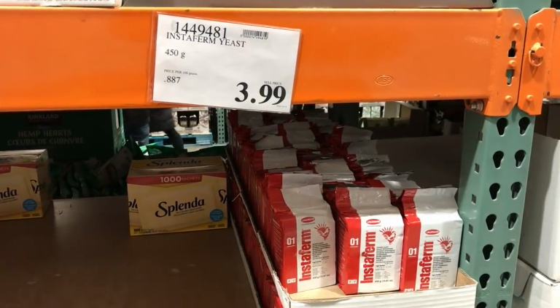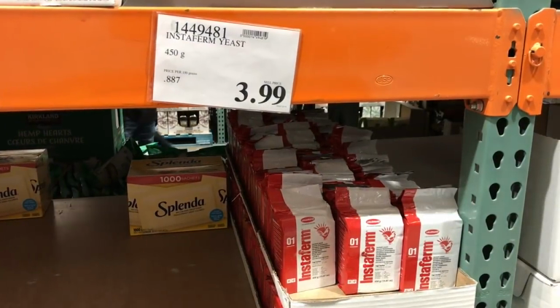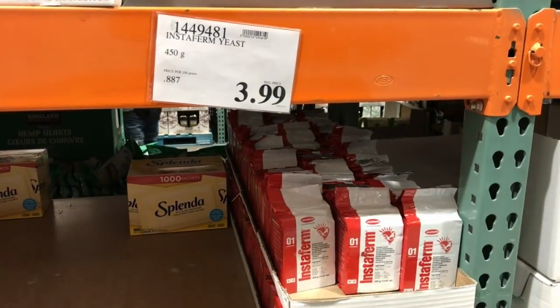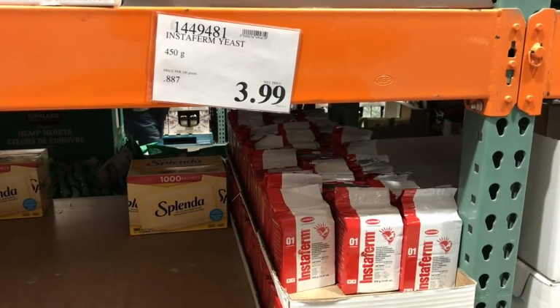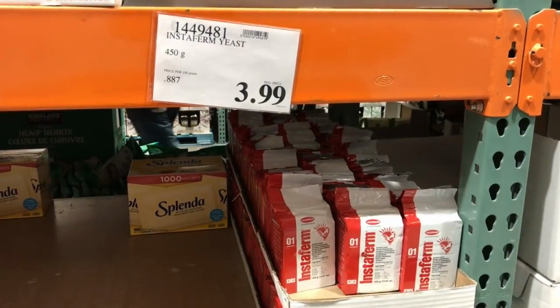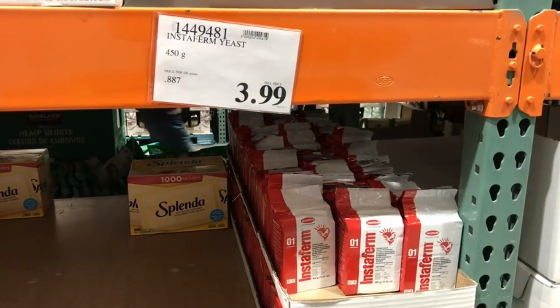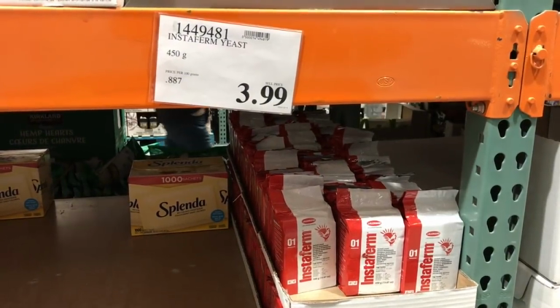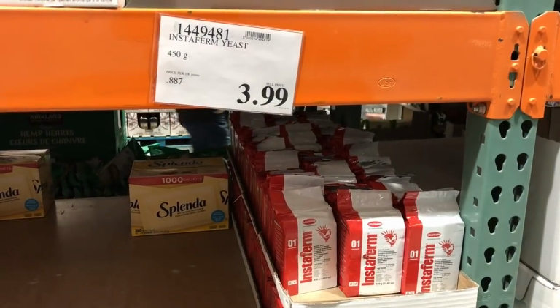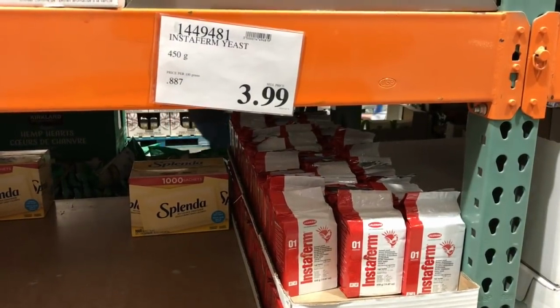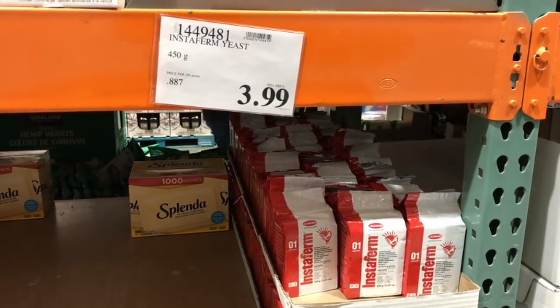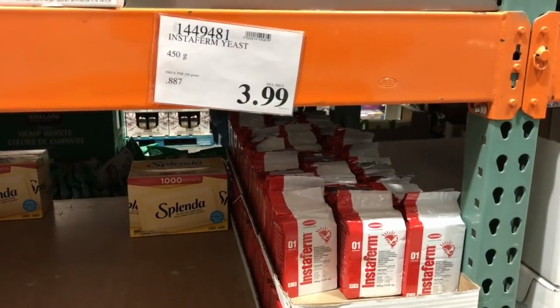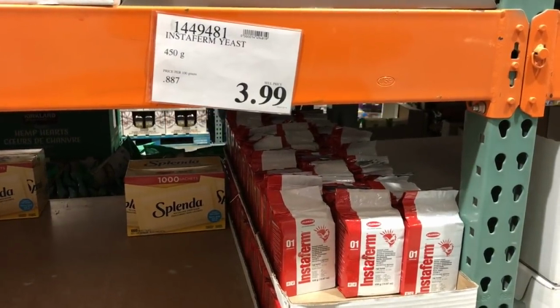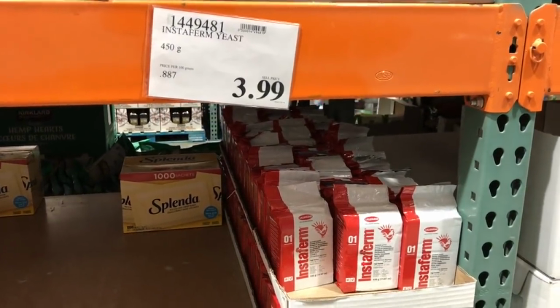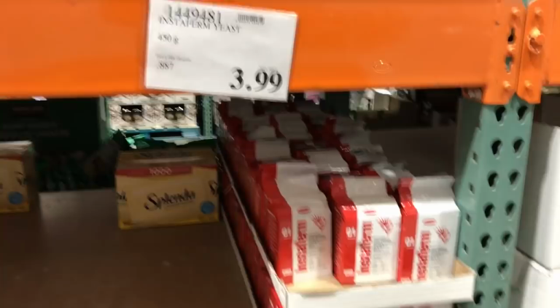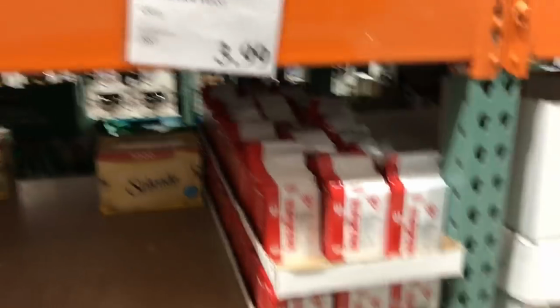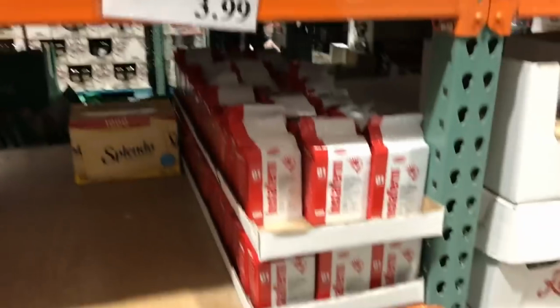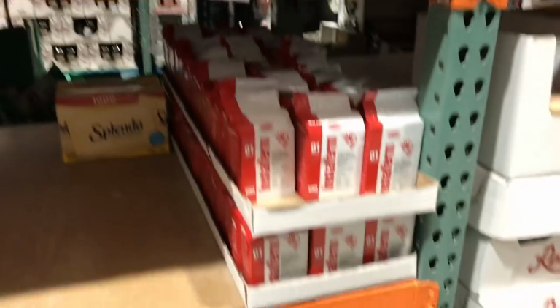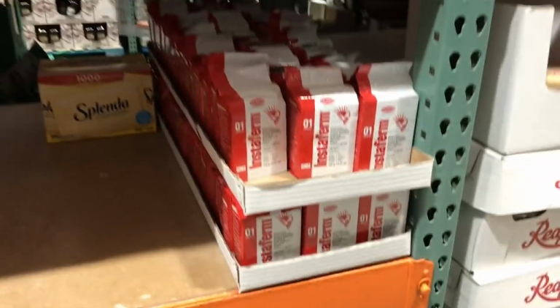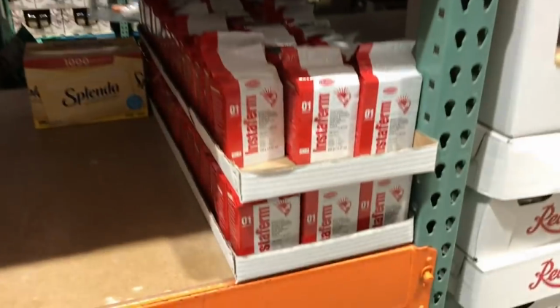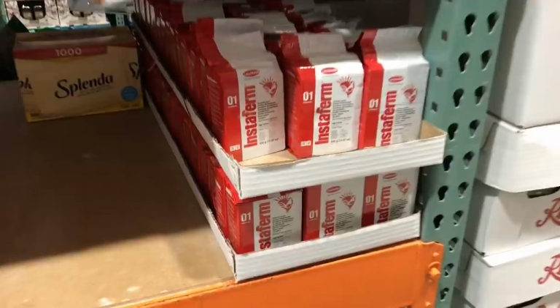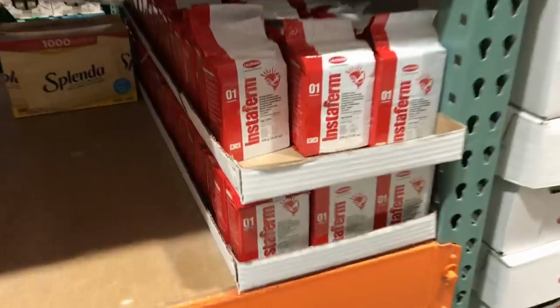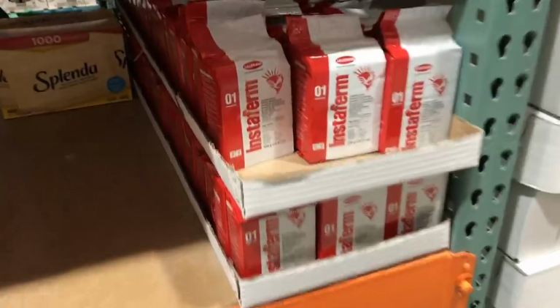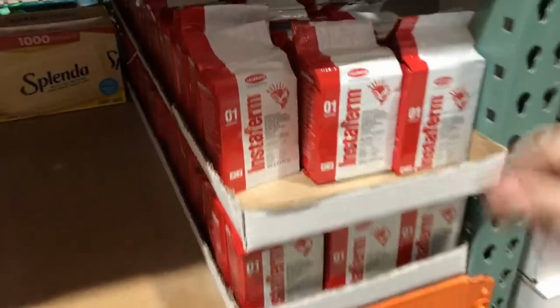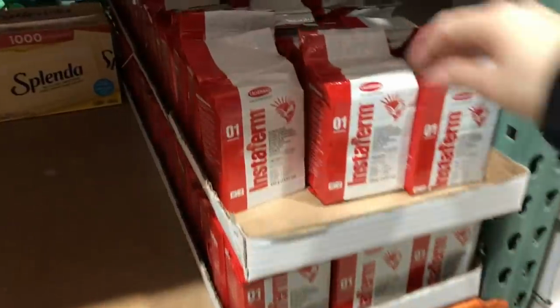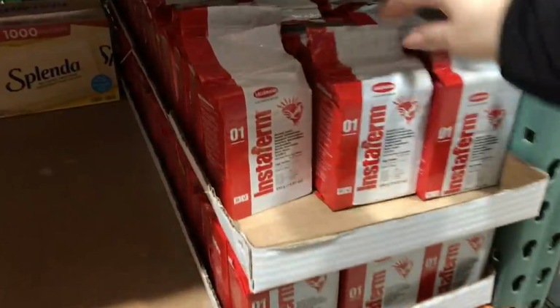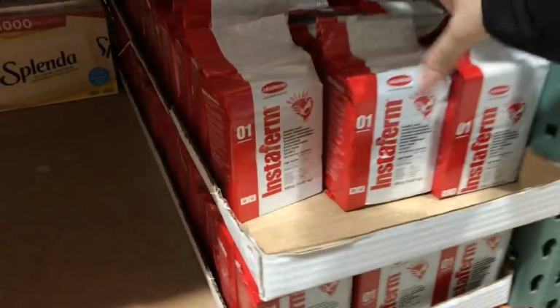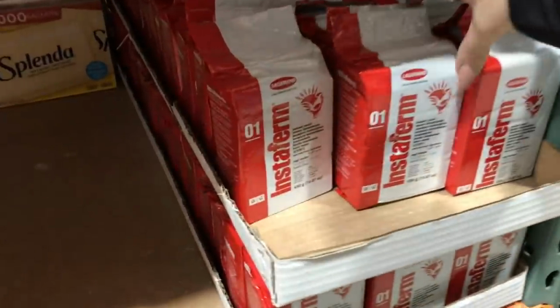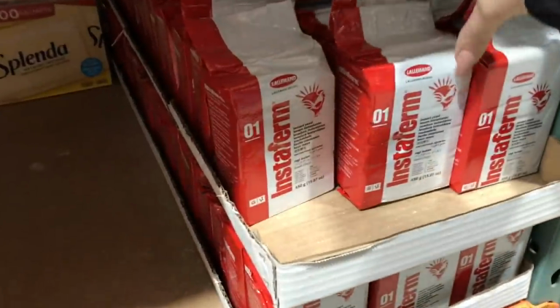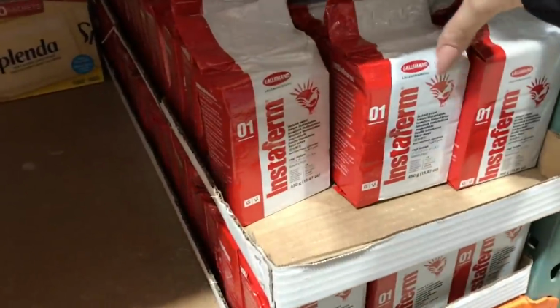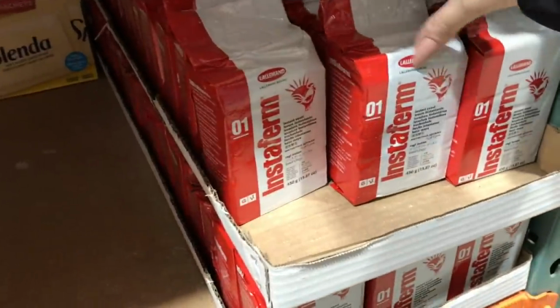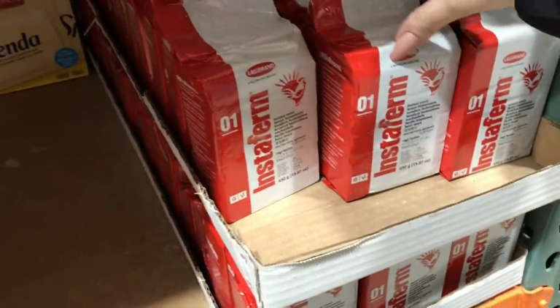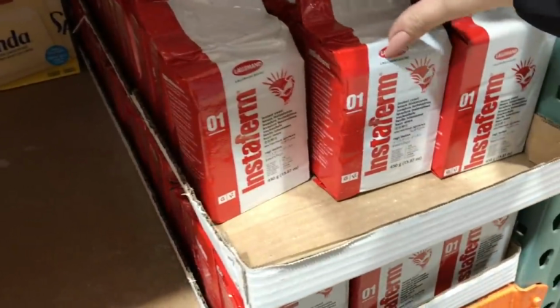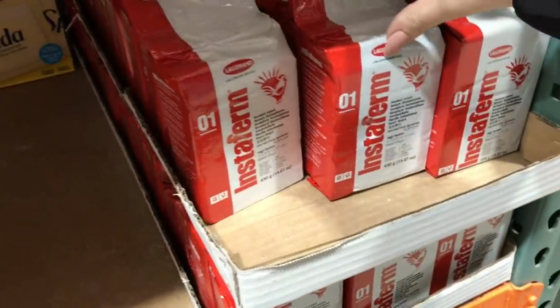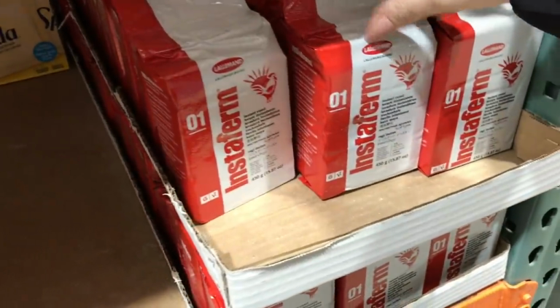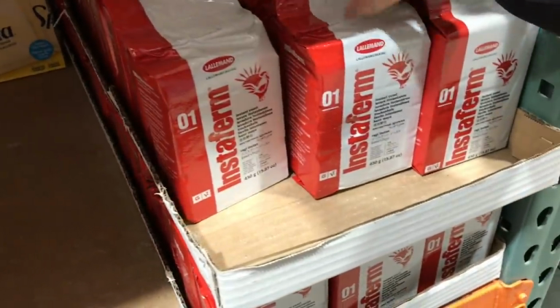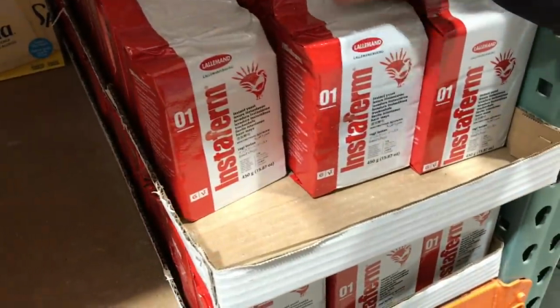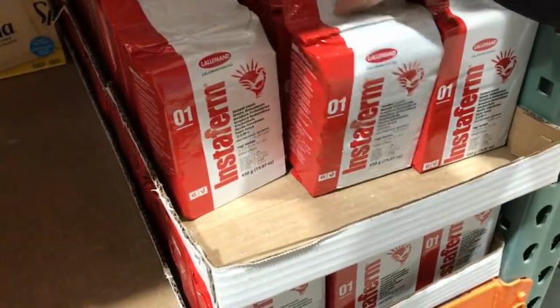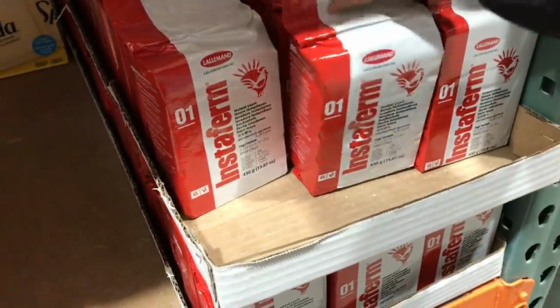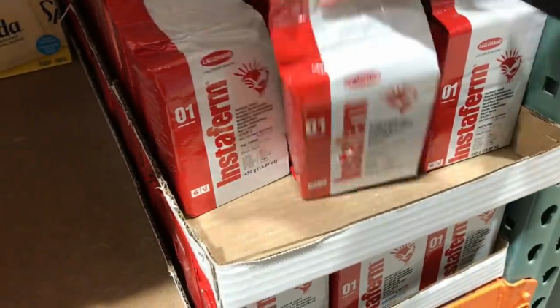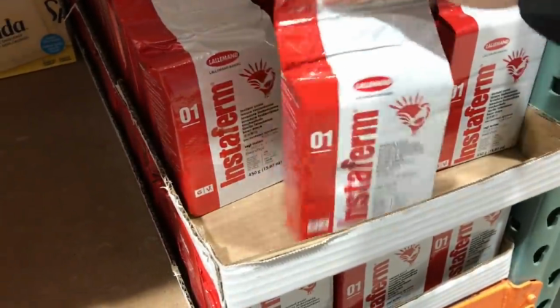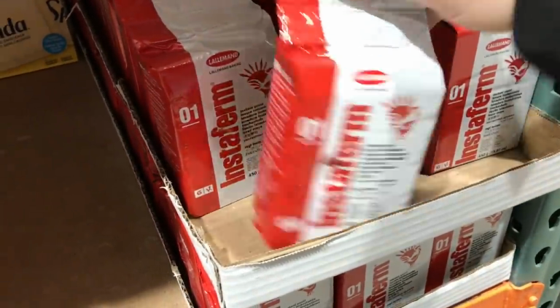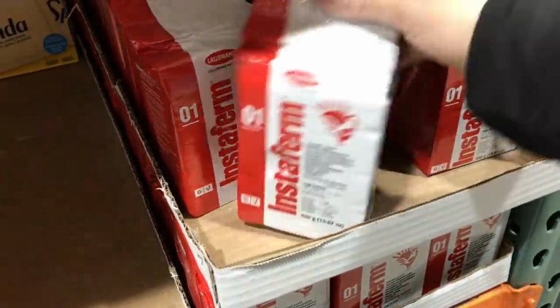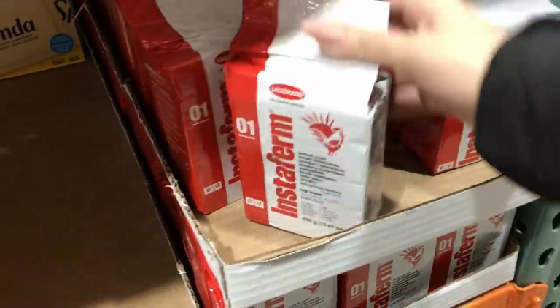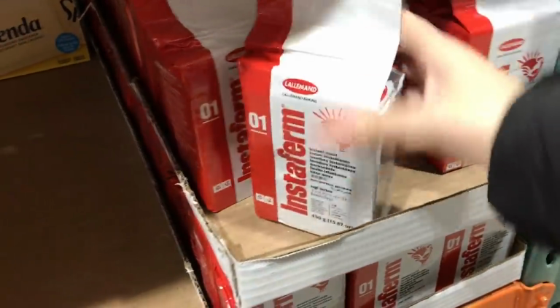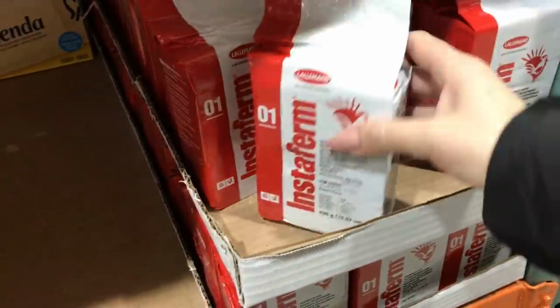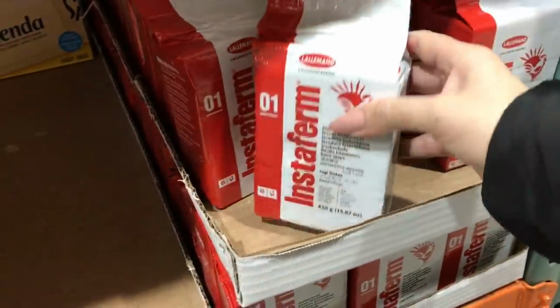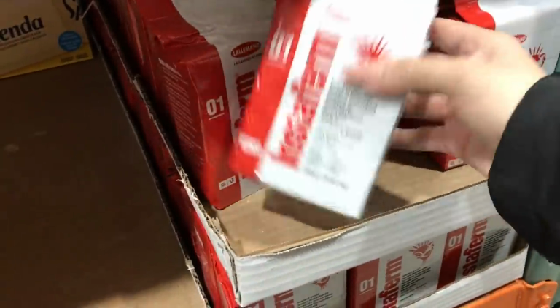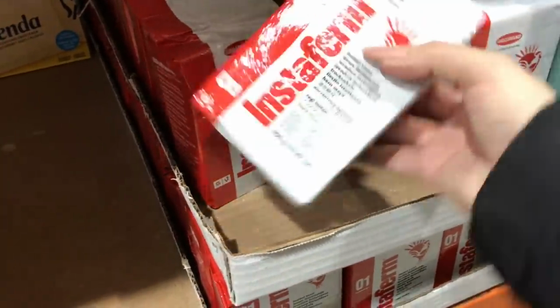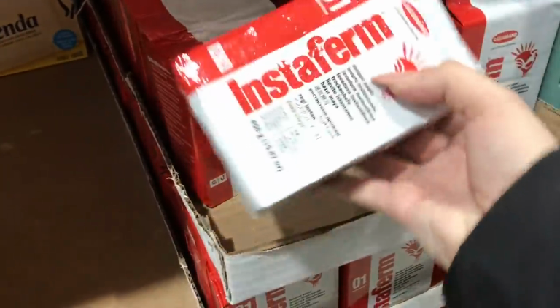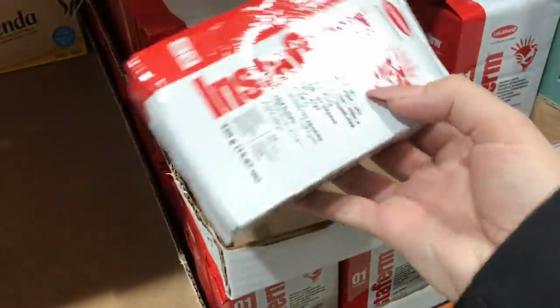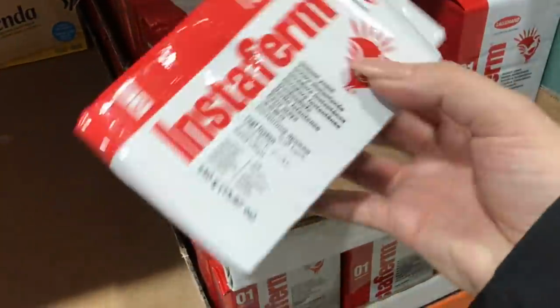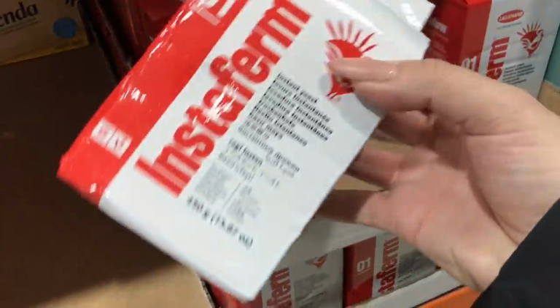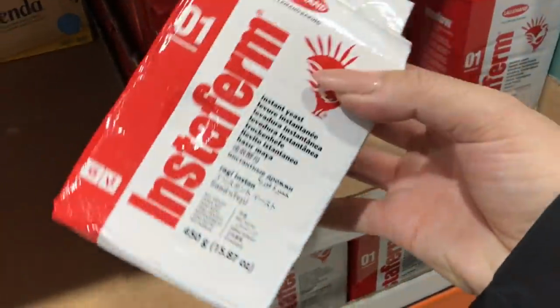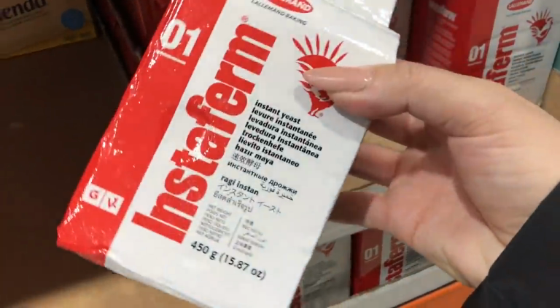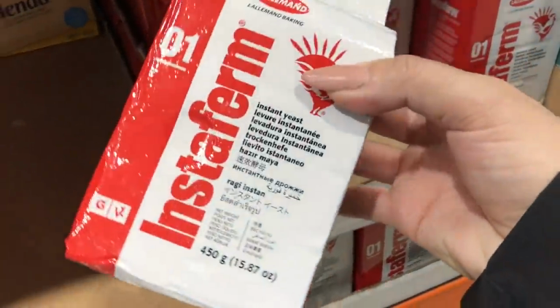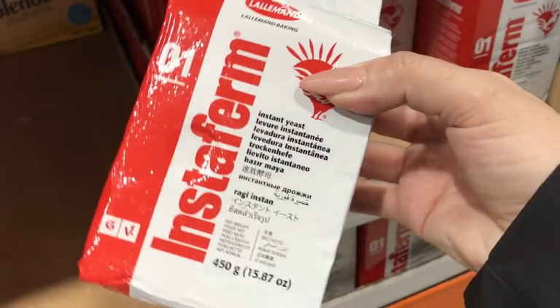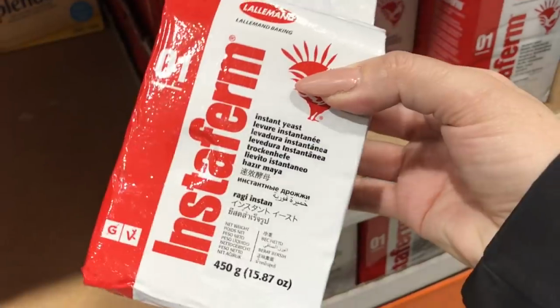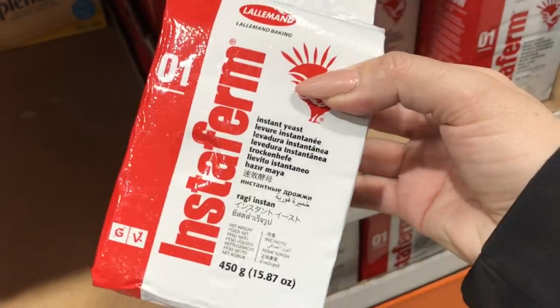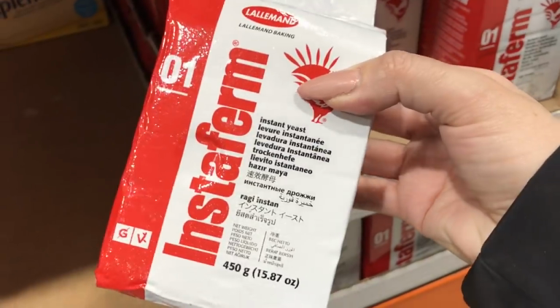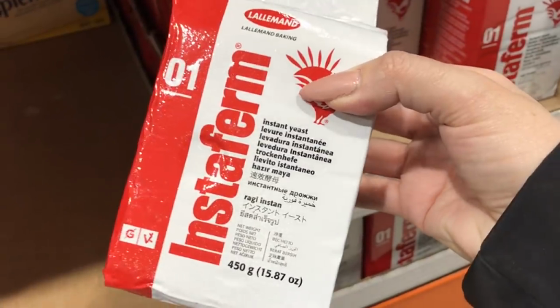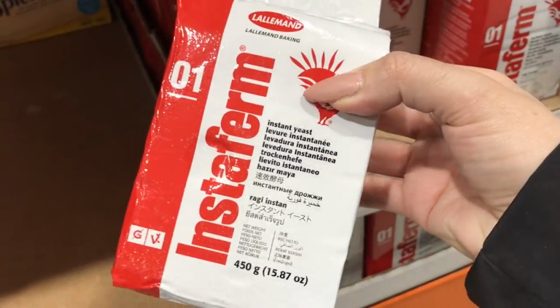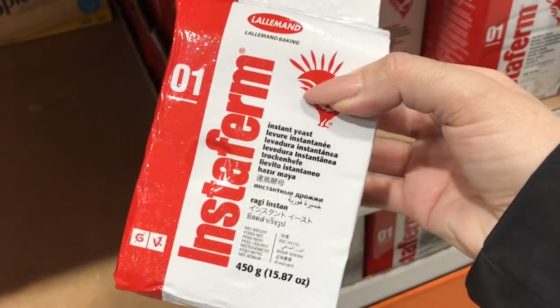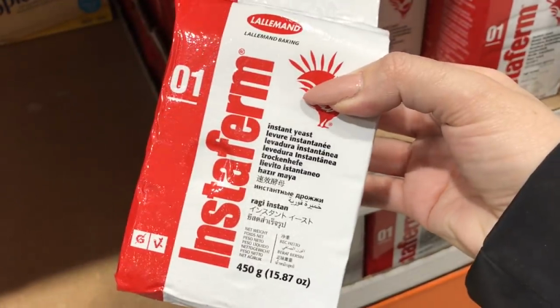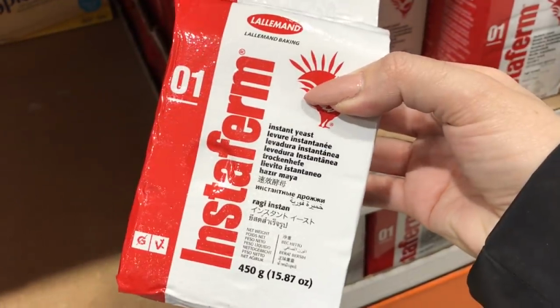I haven't been able to get my hands on yeast in months, and I think that this is really reasonably priced. It's instant yeast.